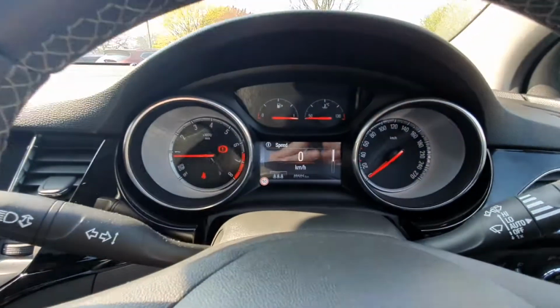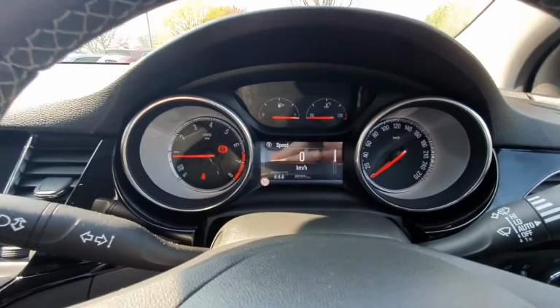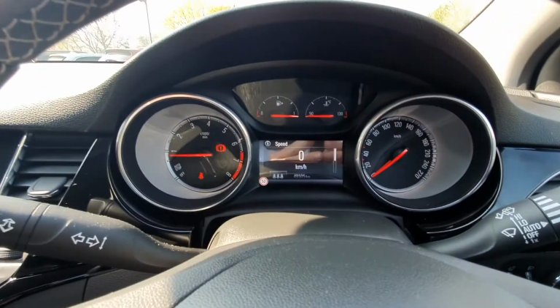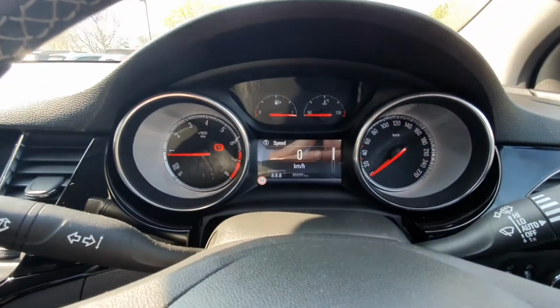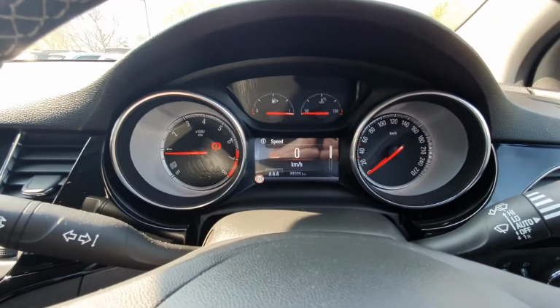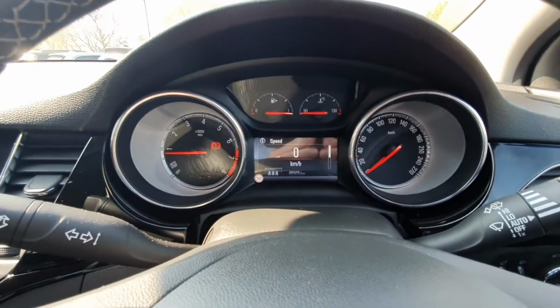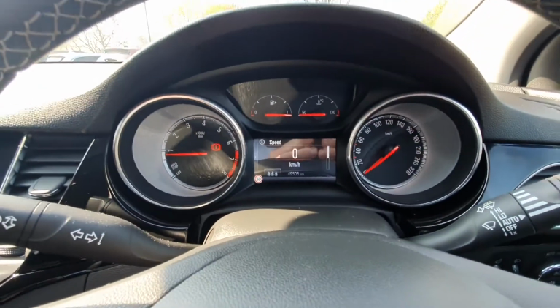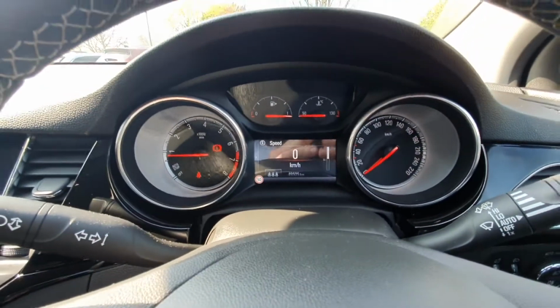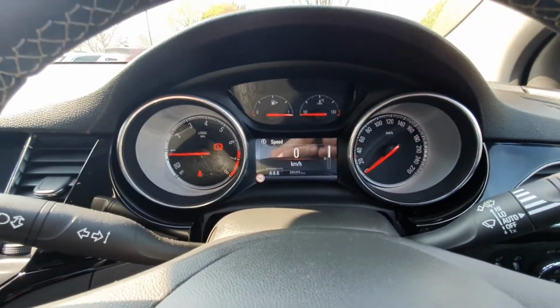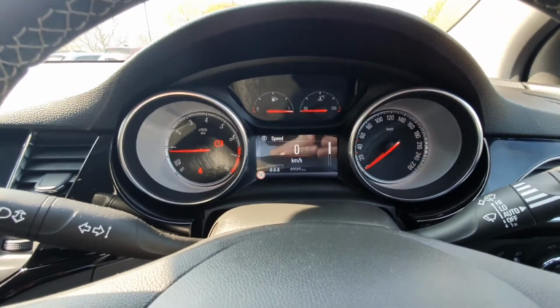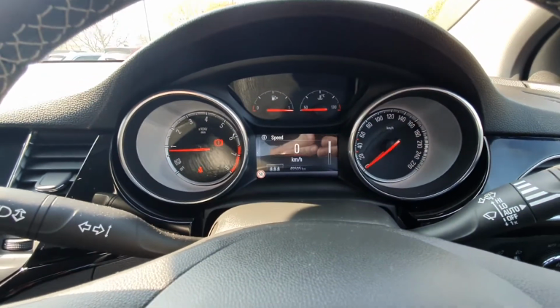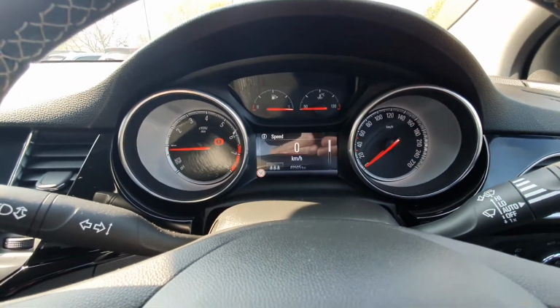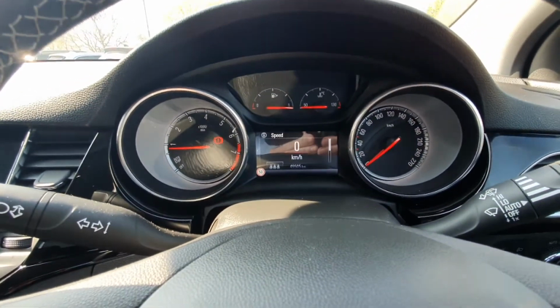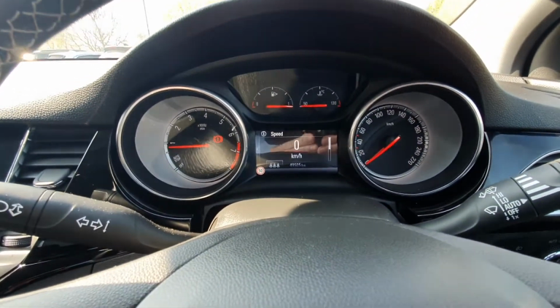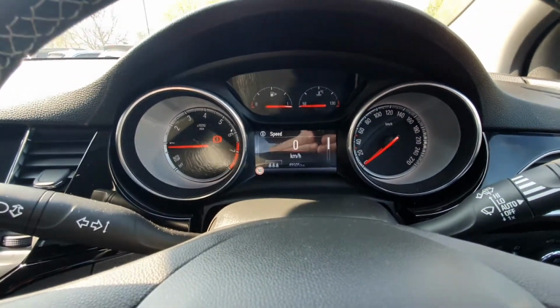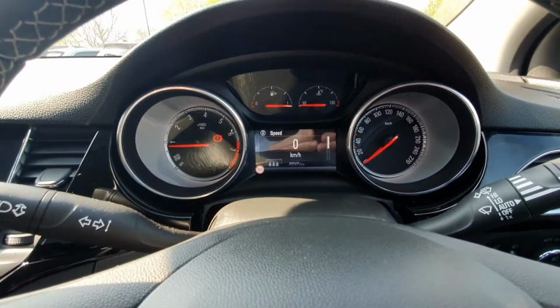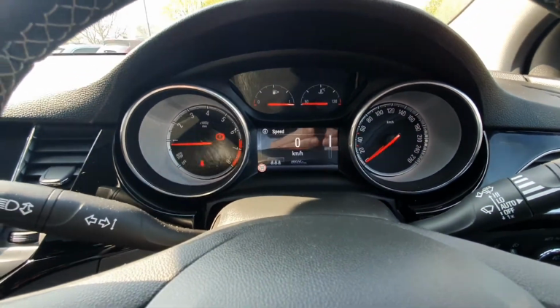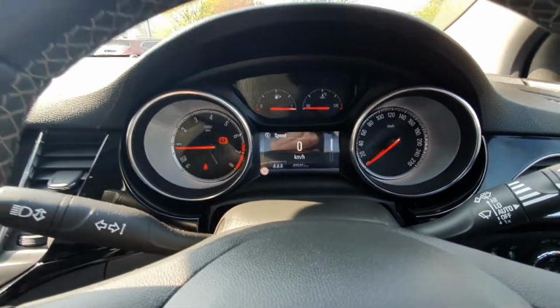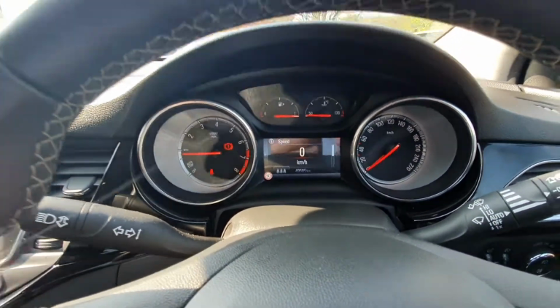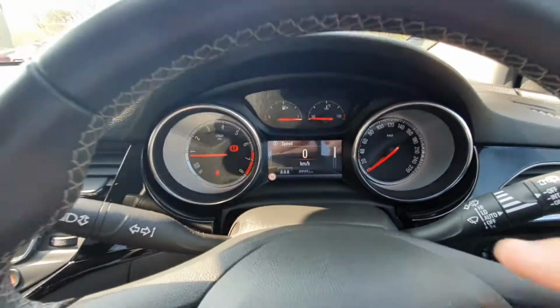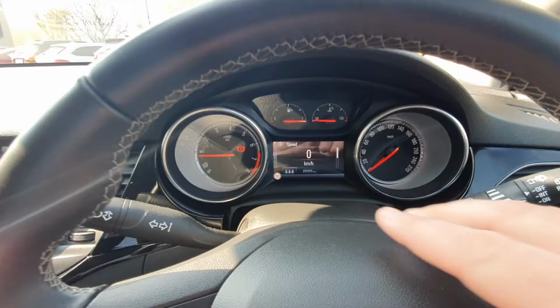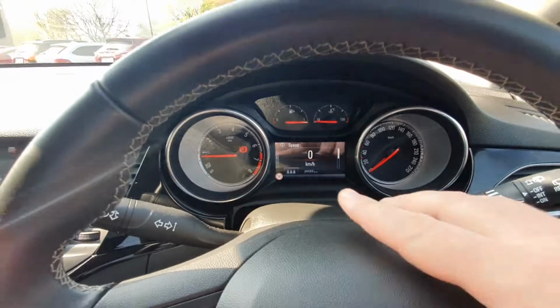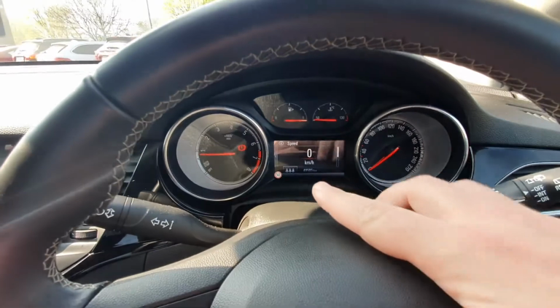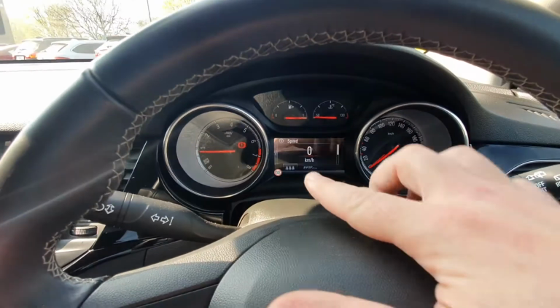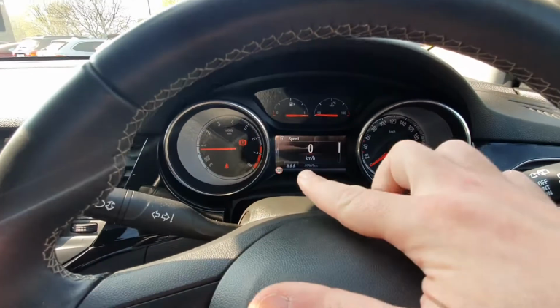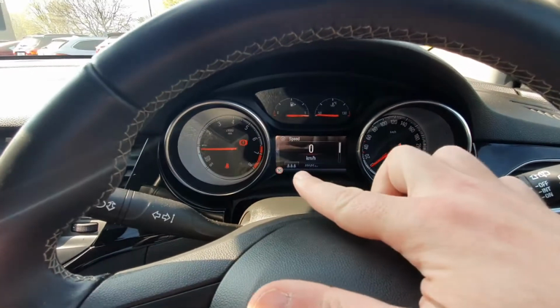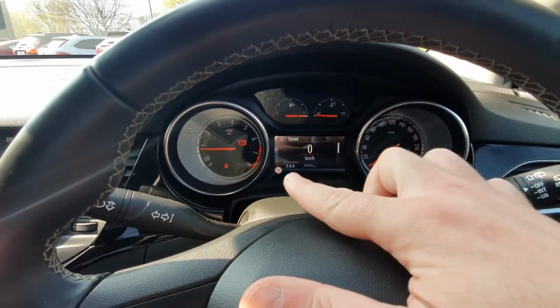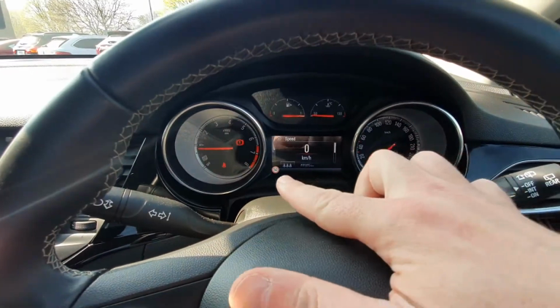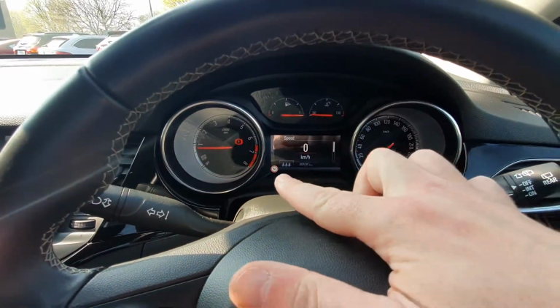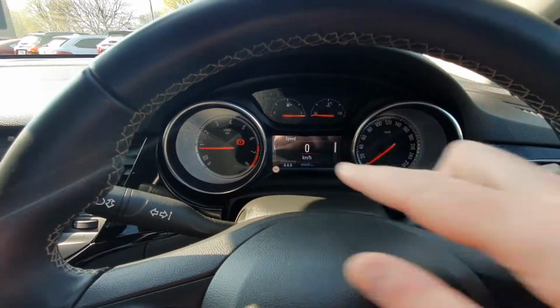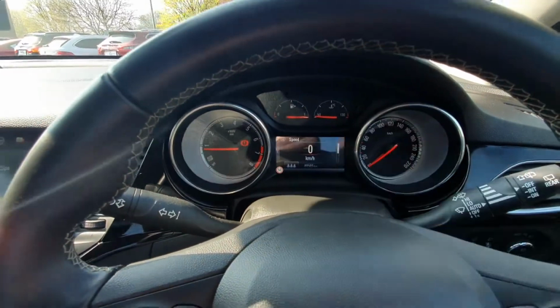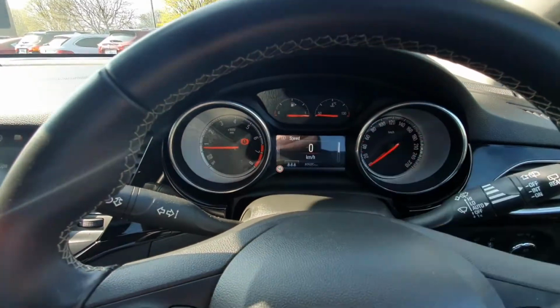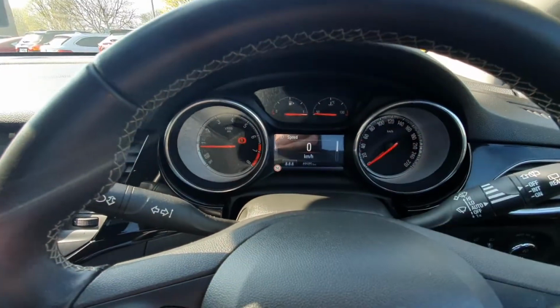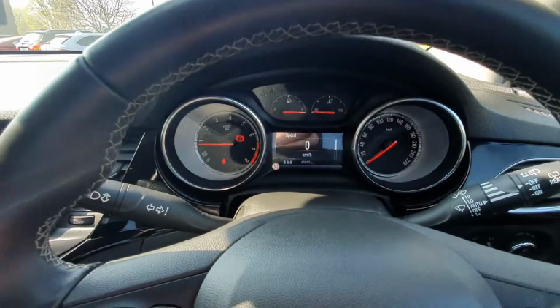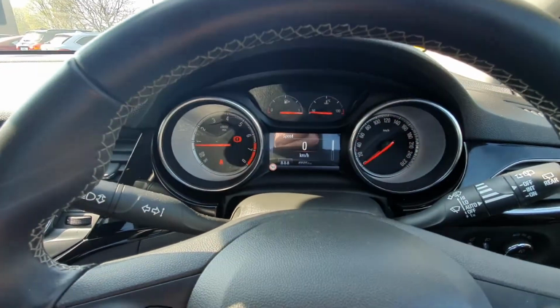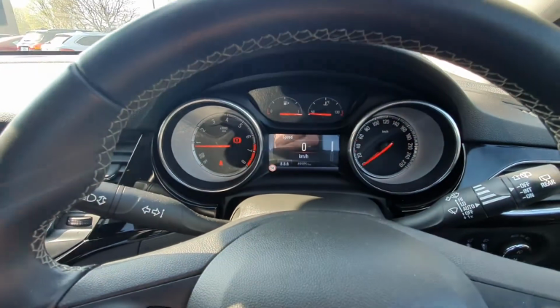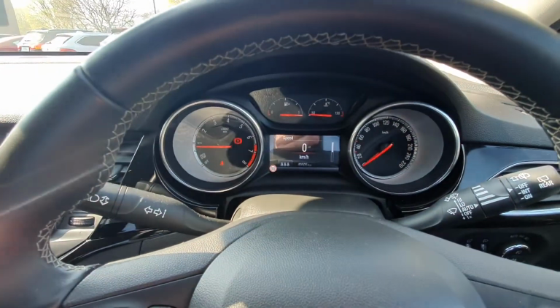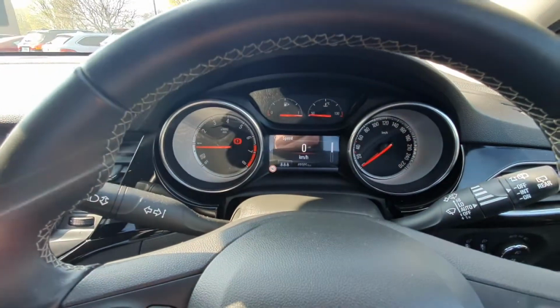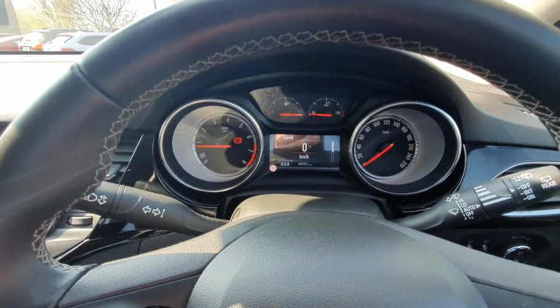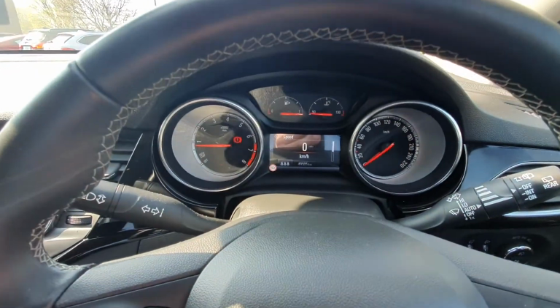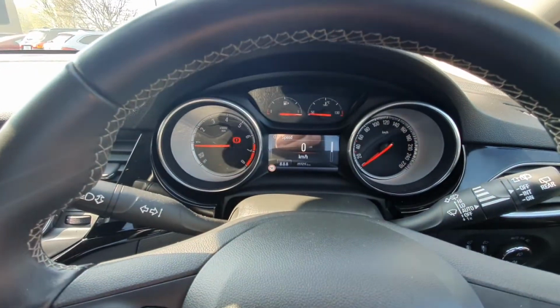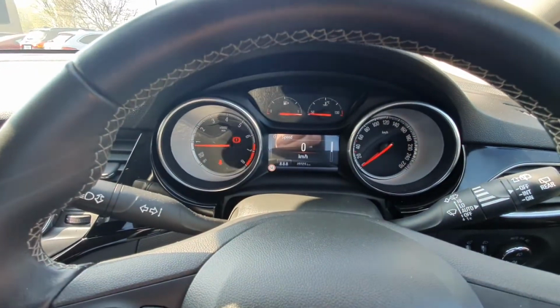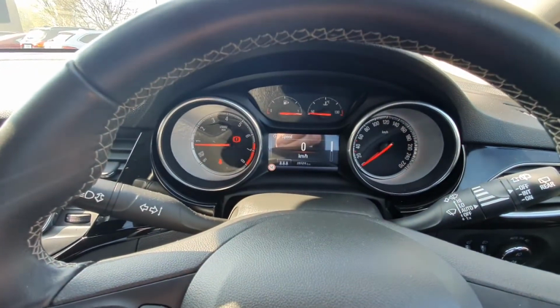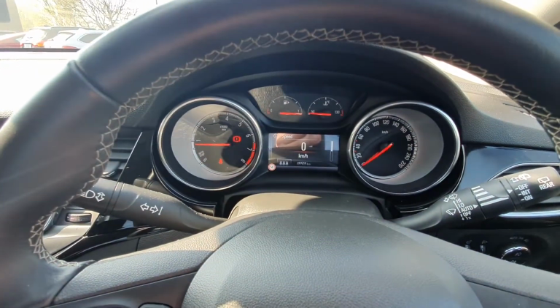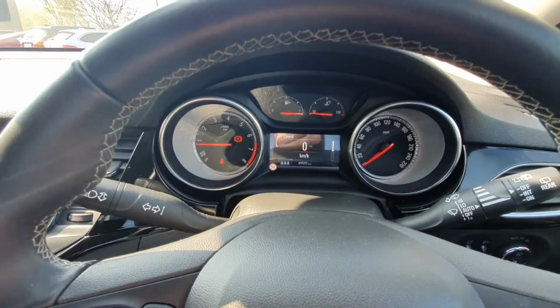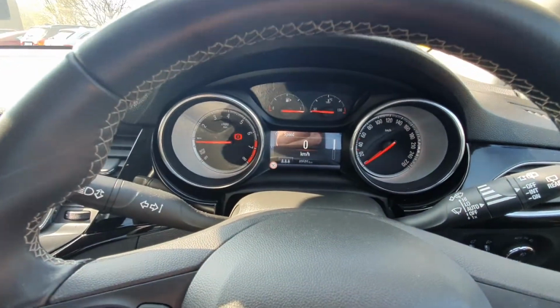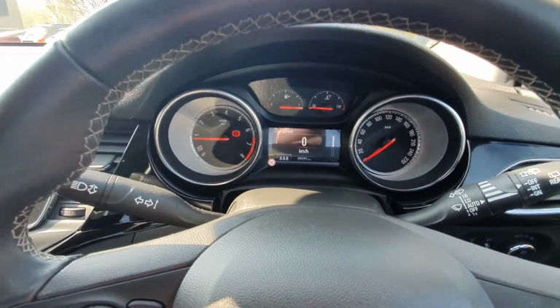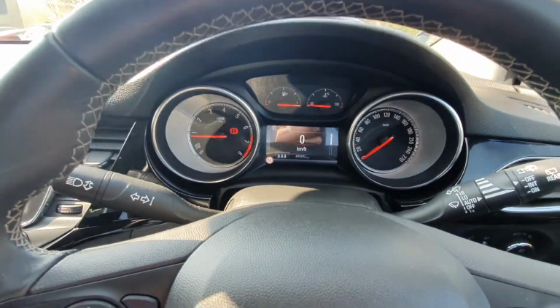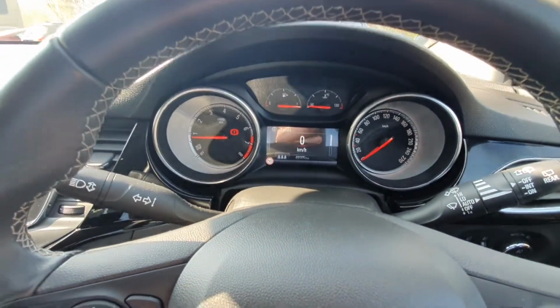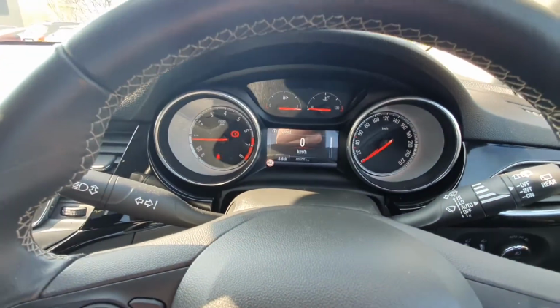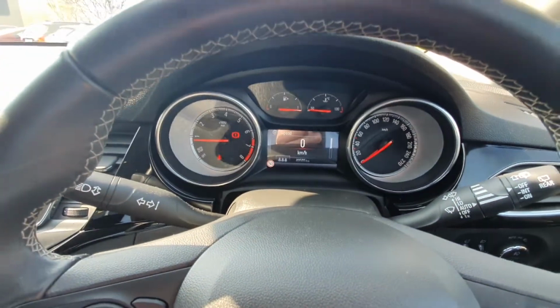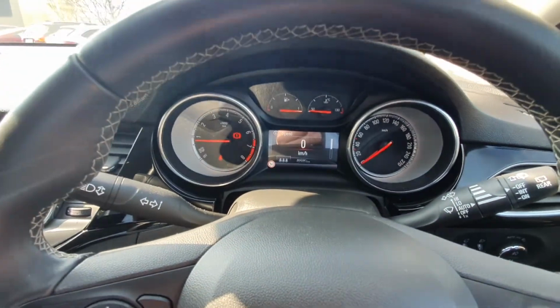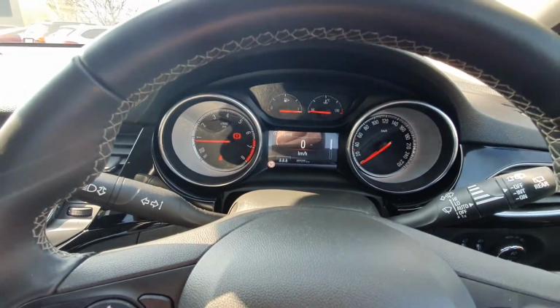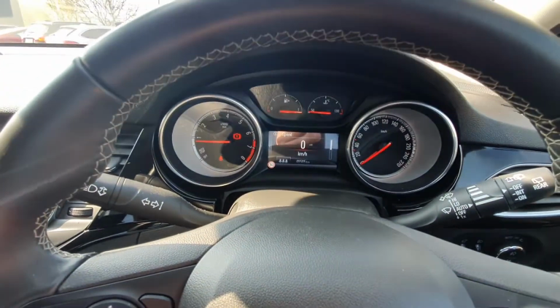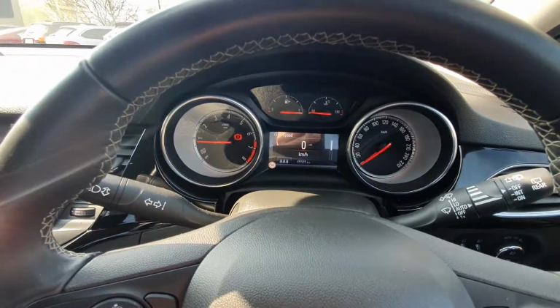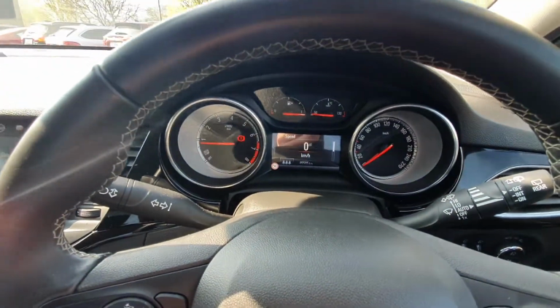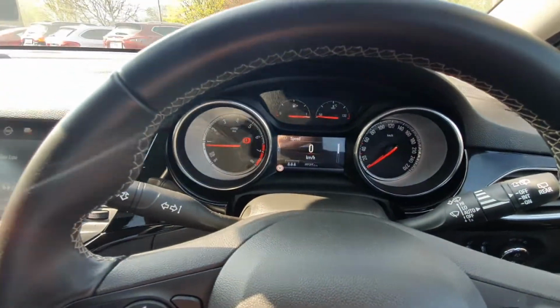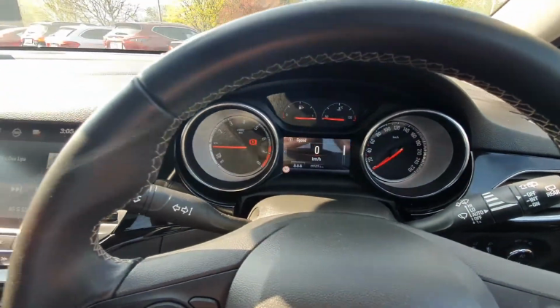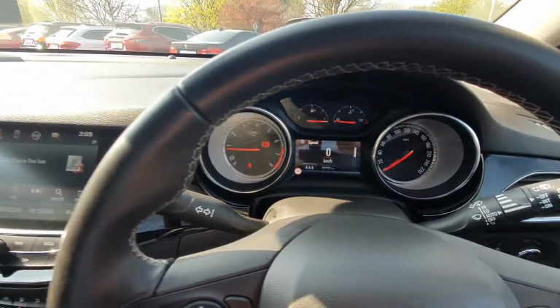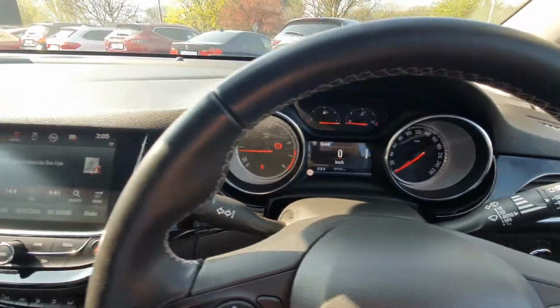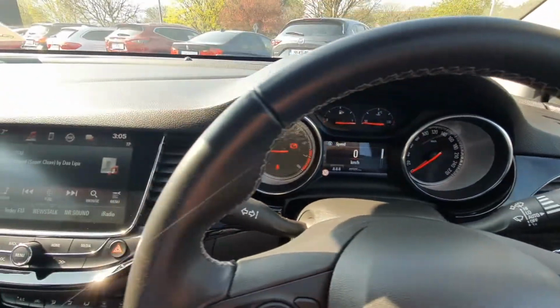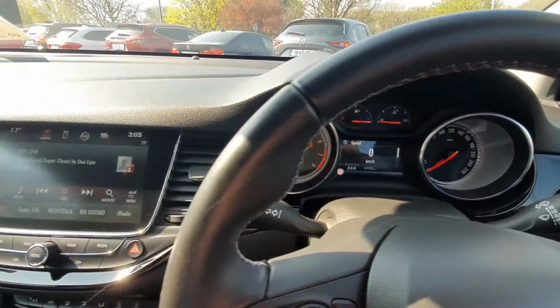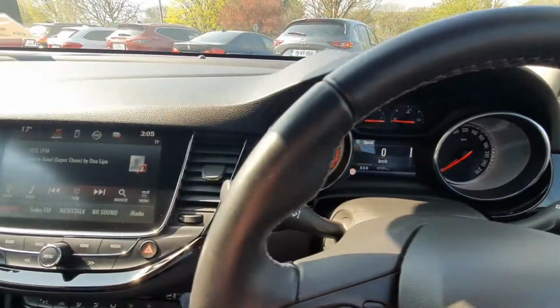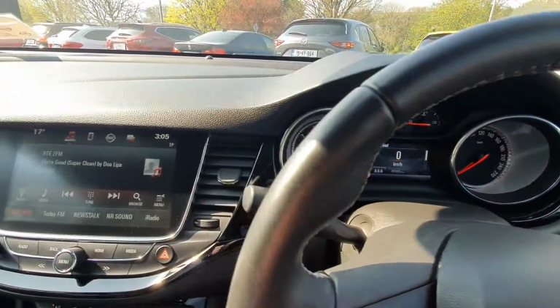There's only 49,000 kilometres on the clock. You also have traffic sign recognition, so it'll tell you what speed zone you're in at all times.